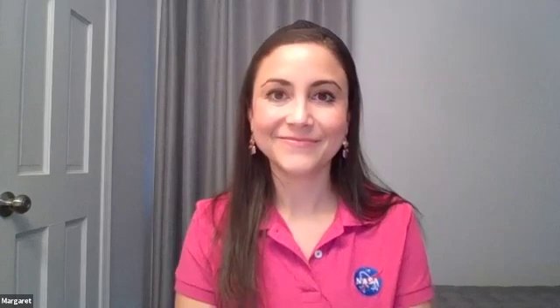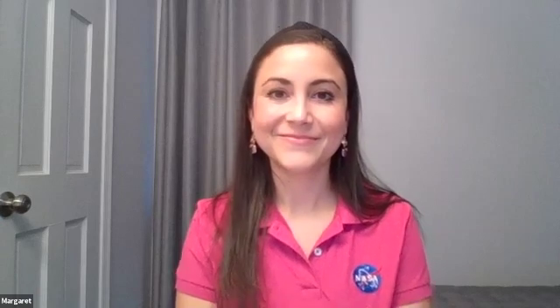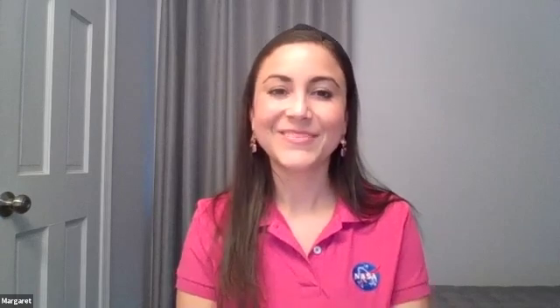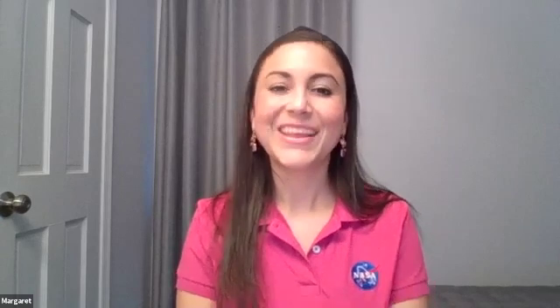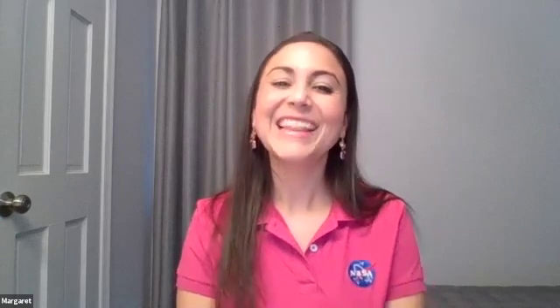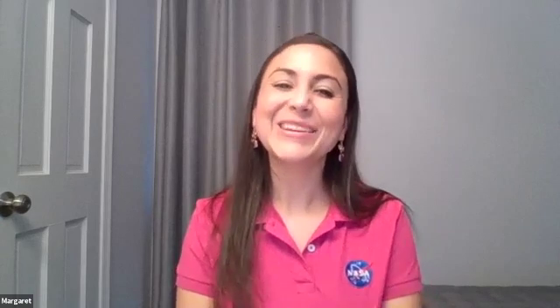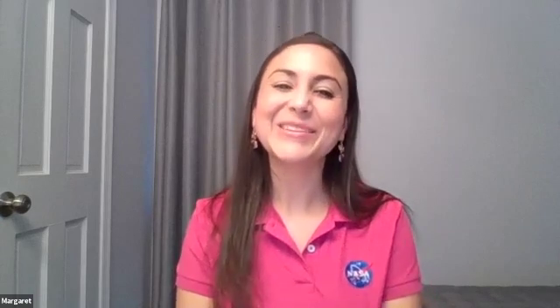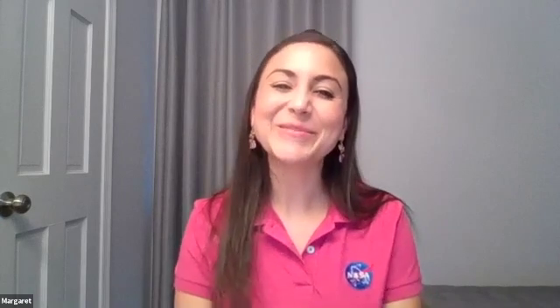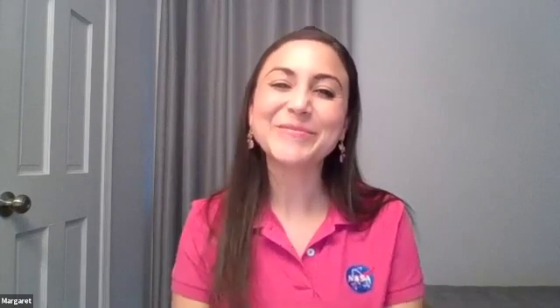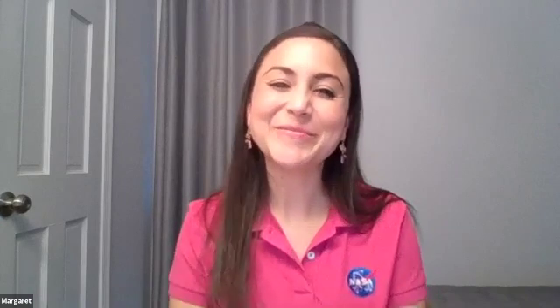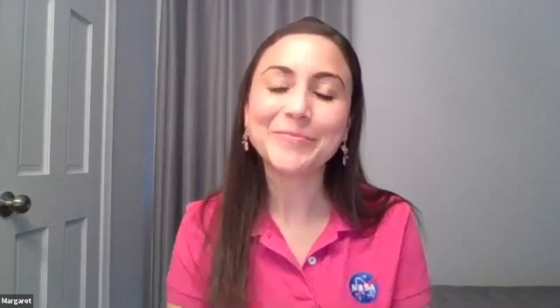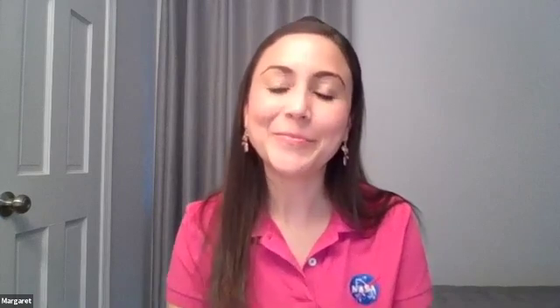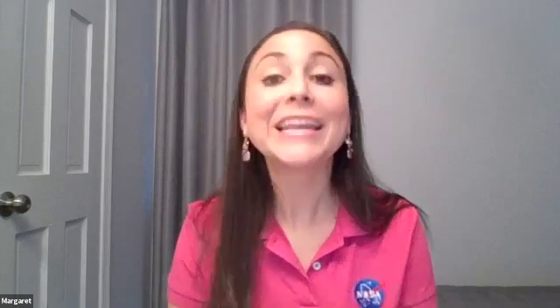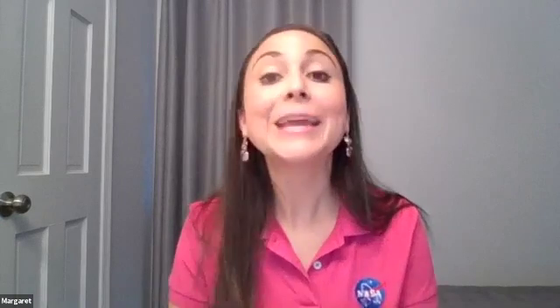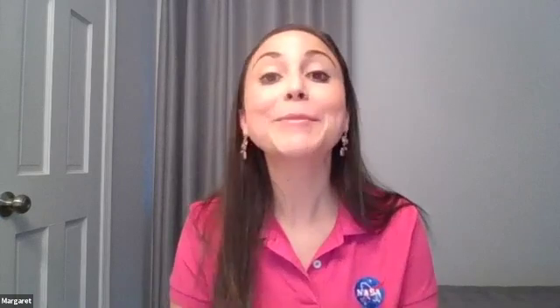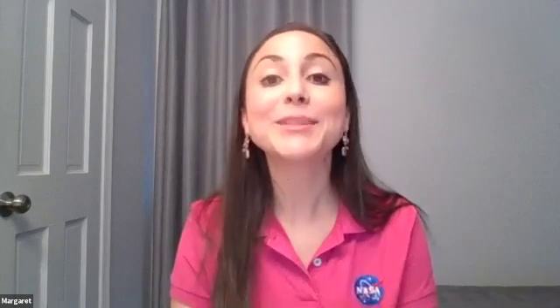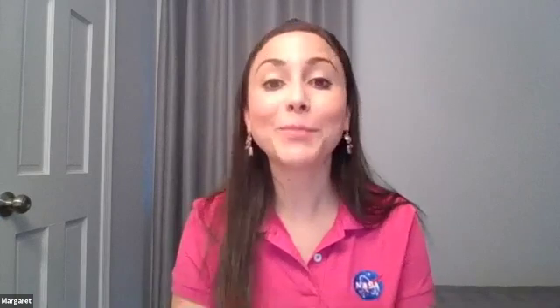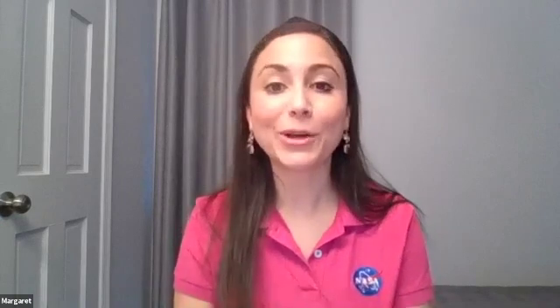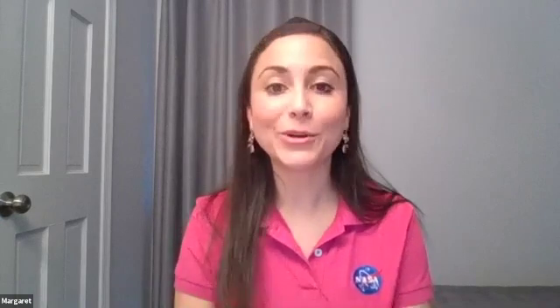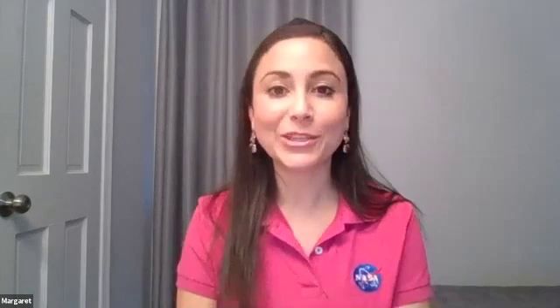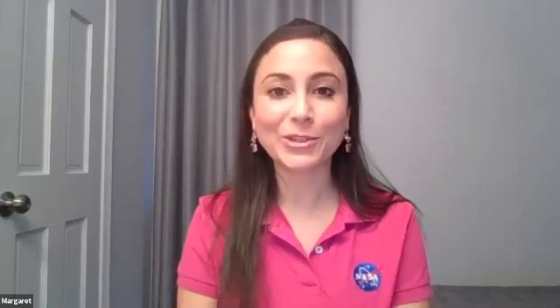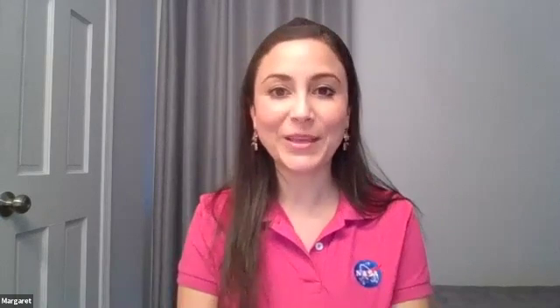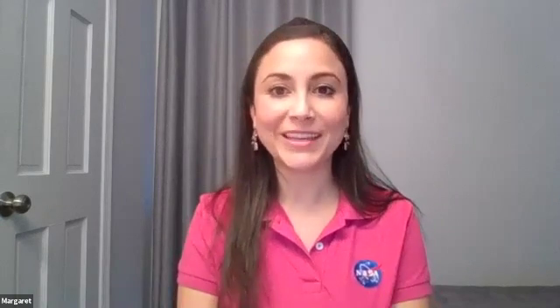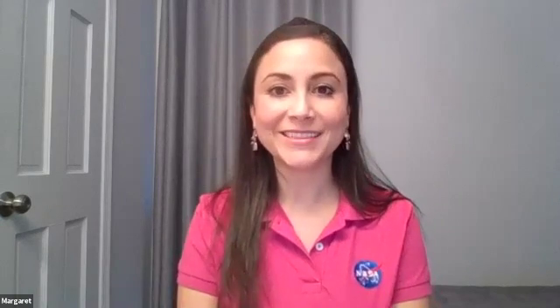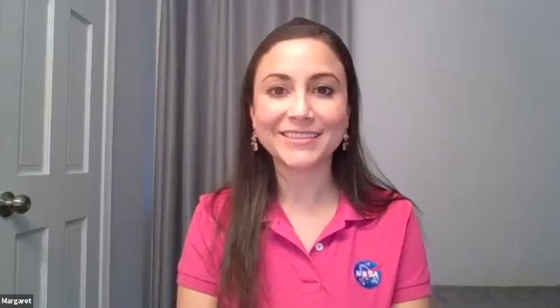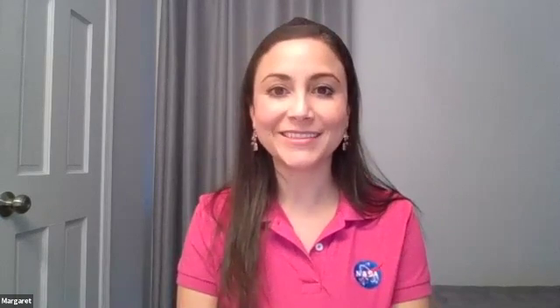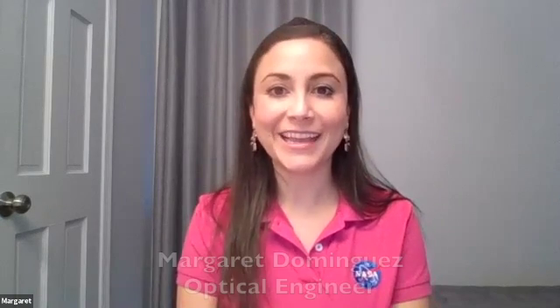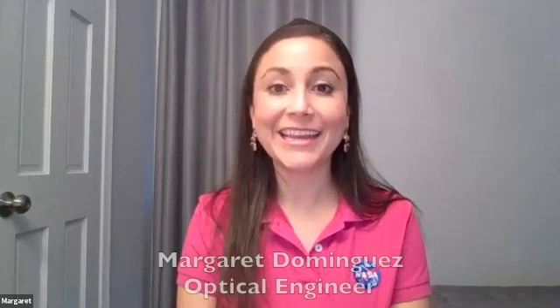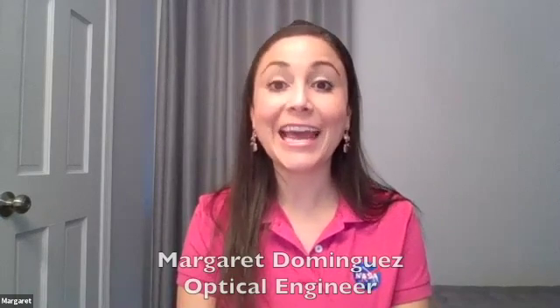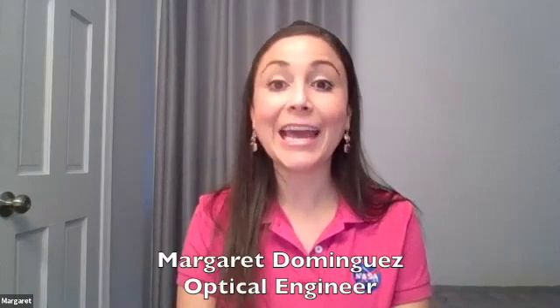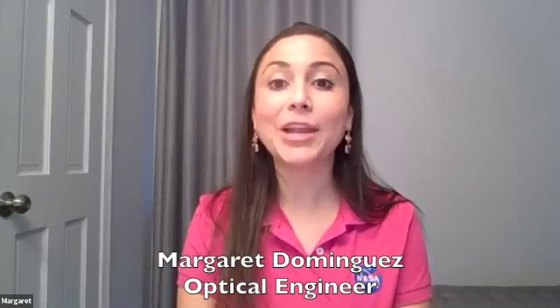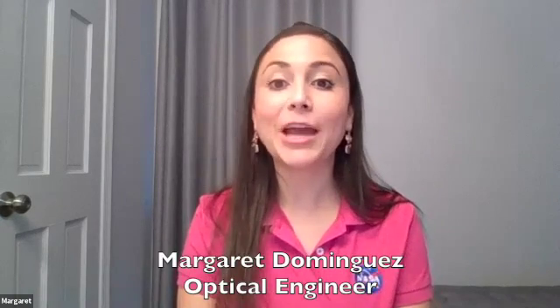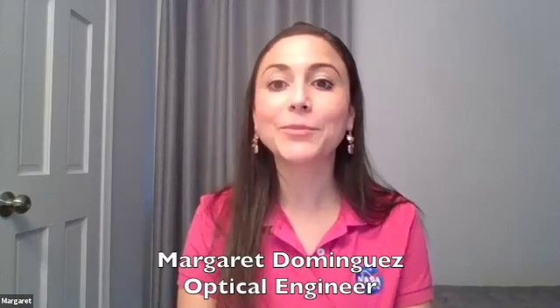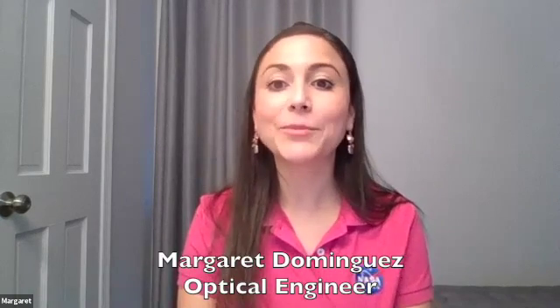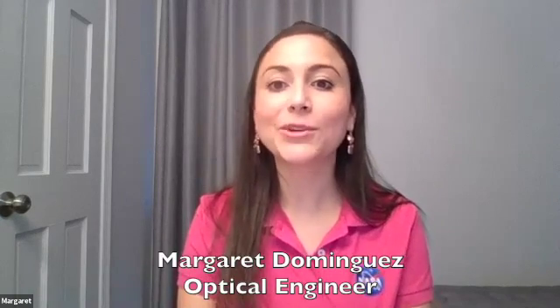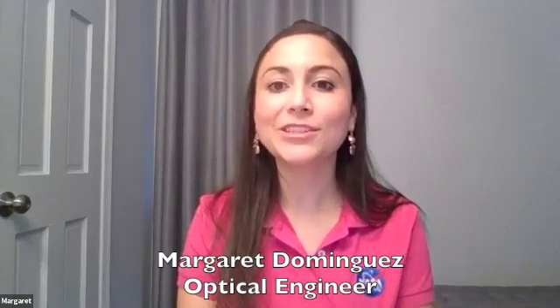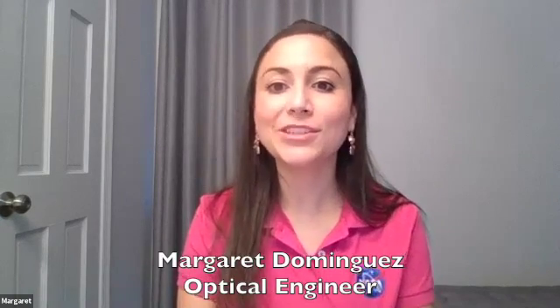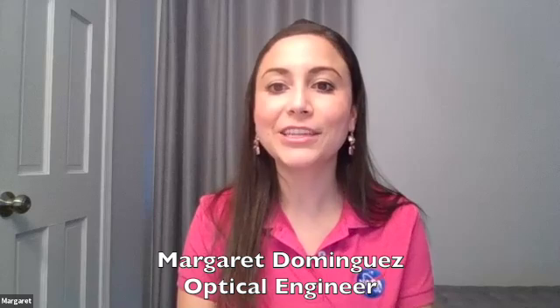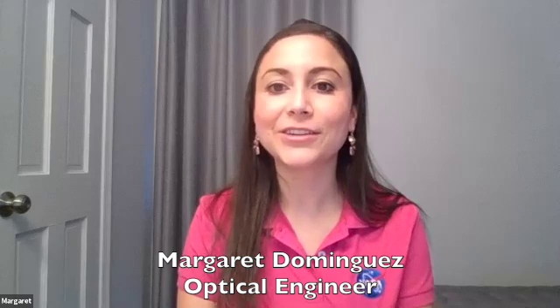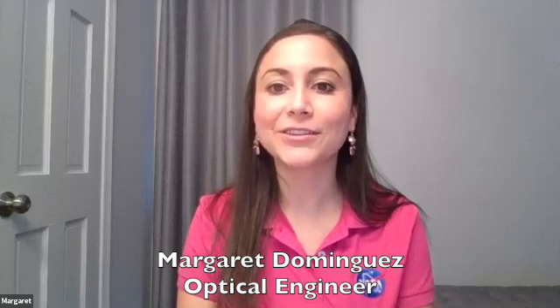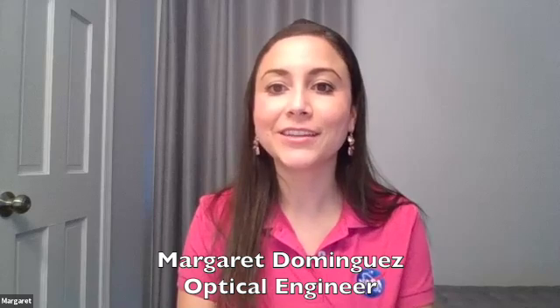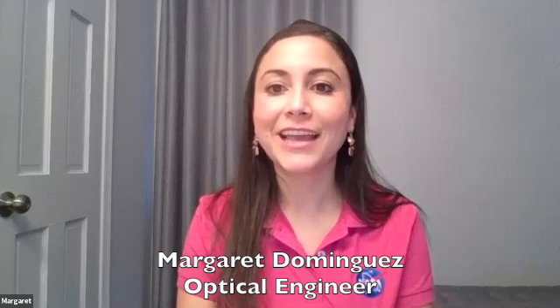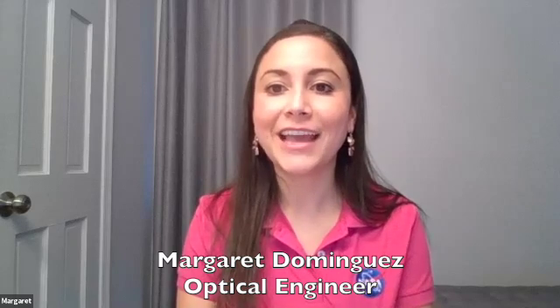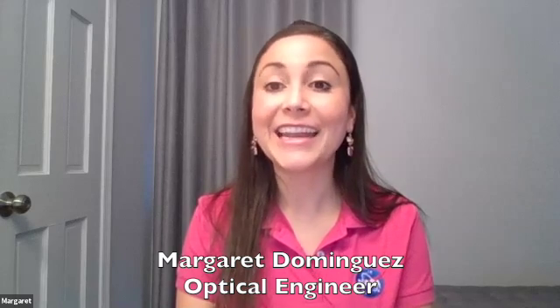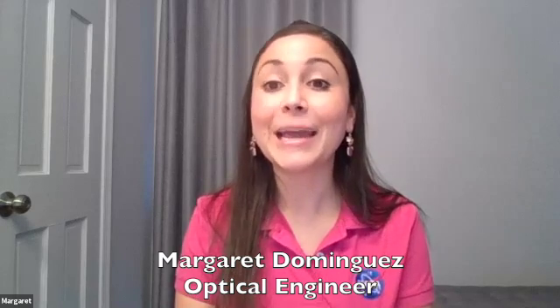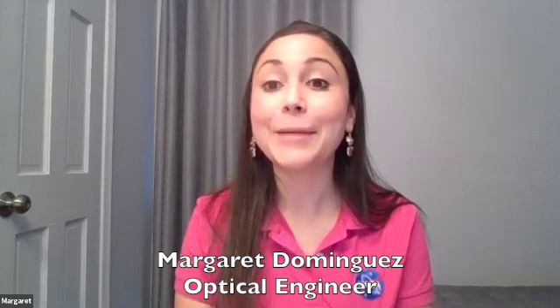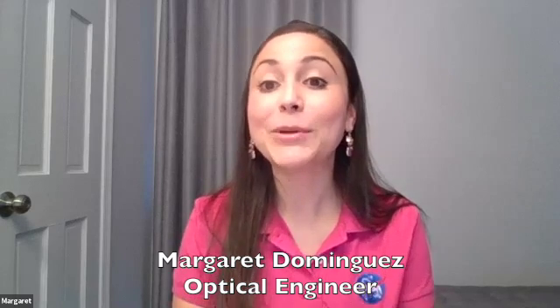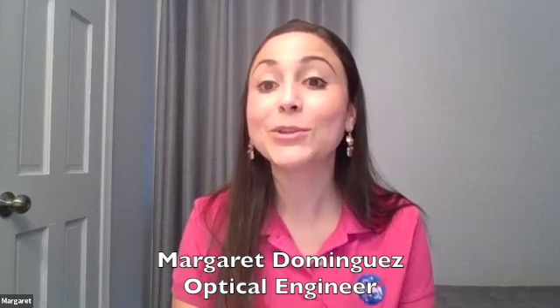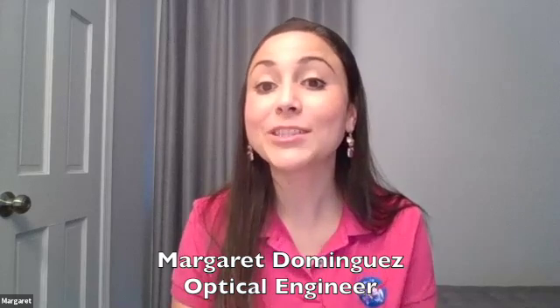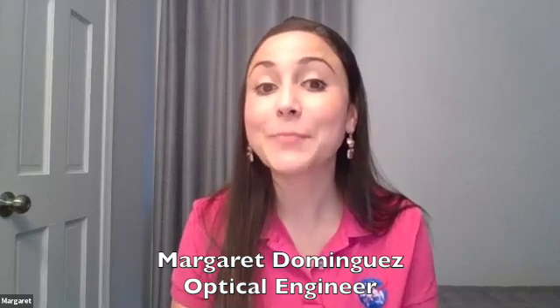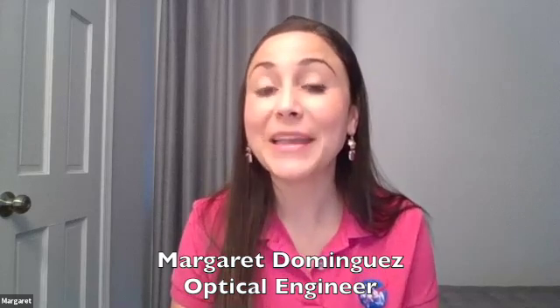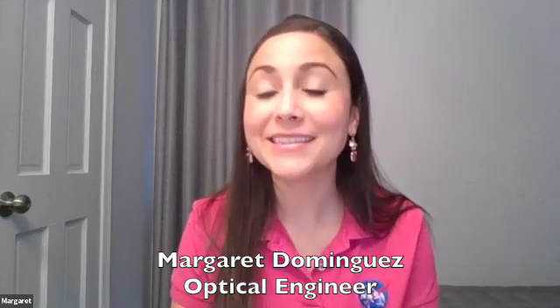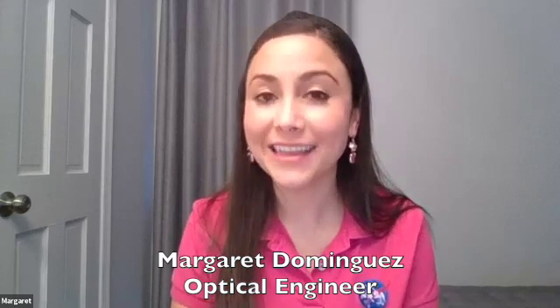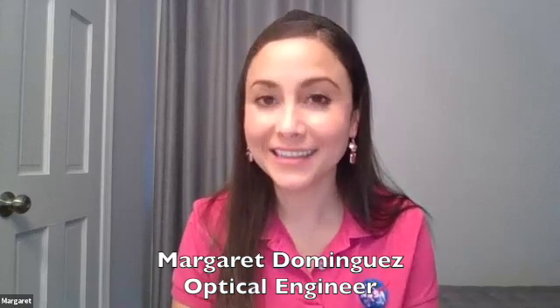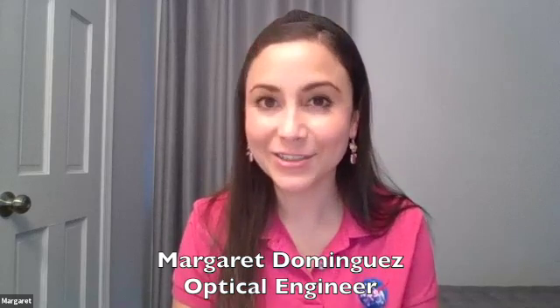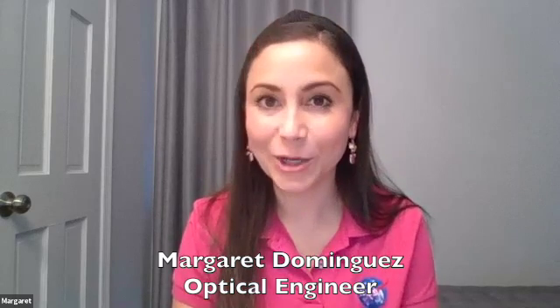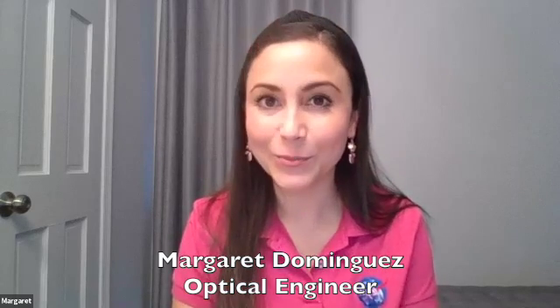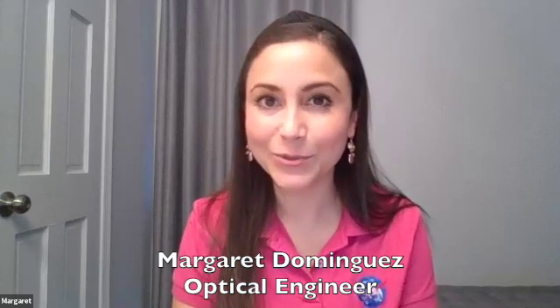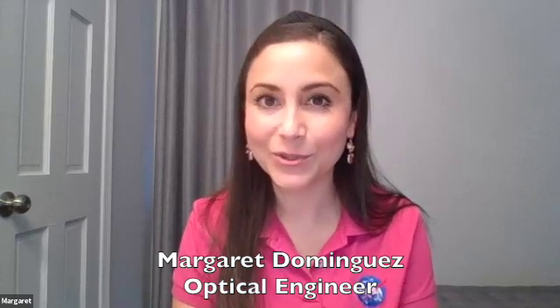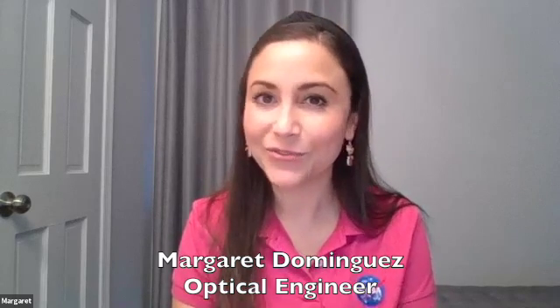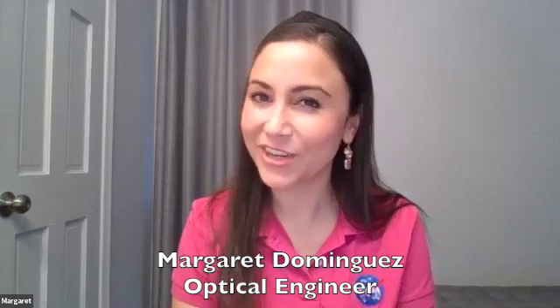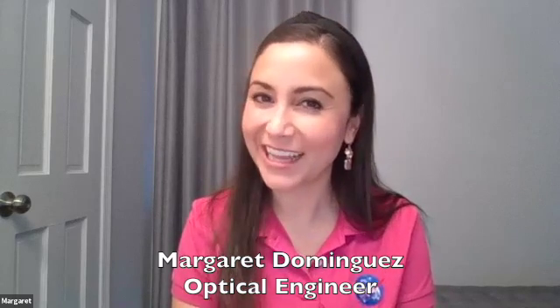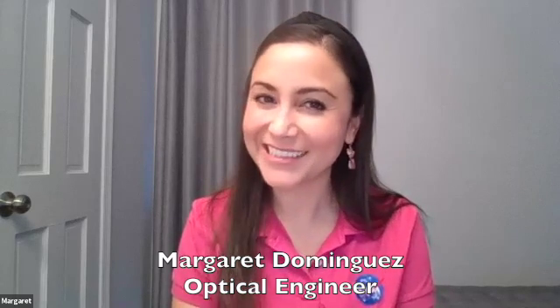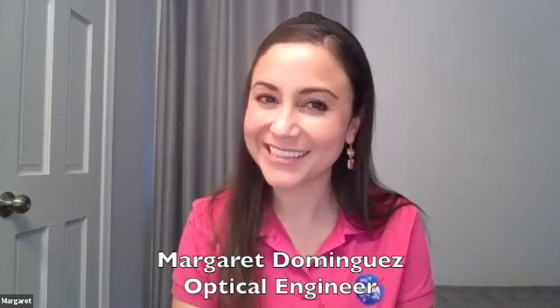Hello, my name is Margaret Dominguez, and I am an optical engineer, and I build space telescopes for NASA.